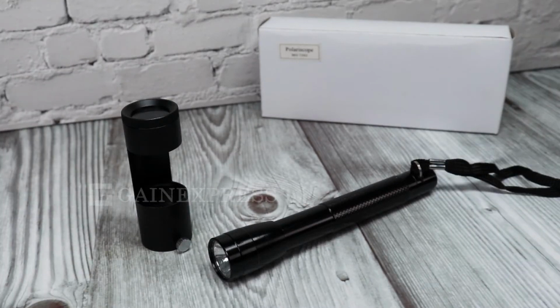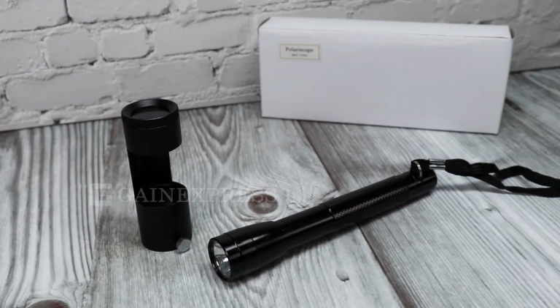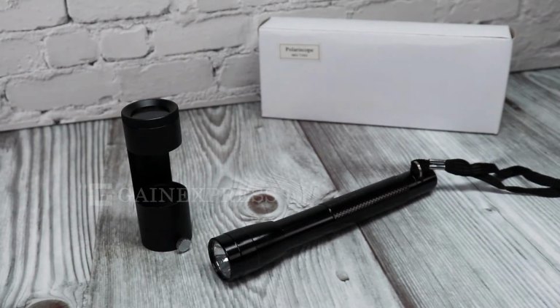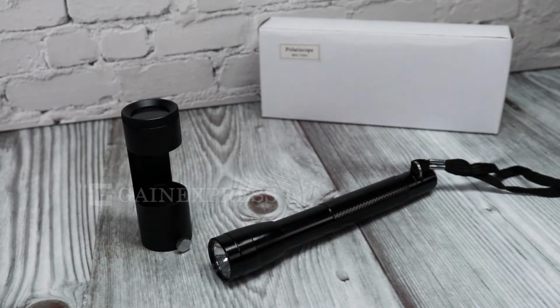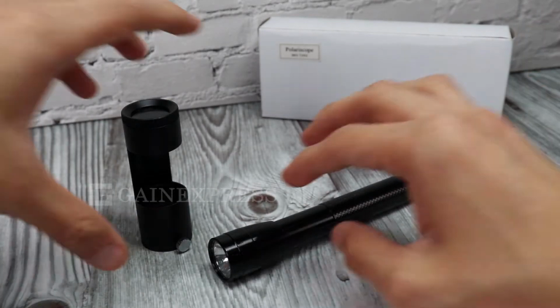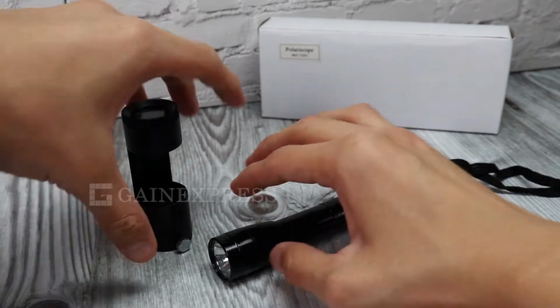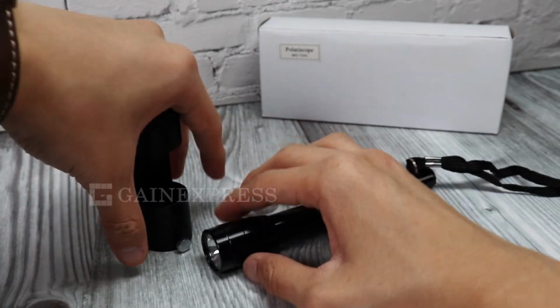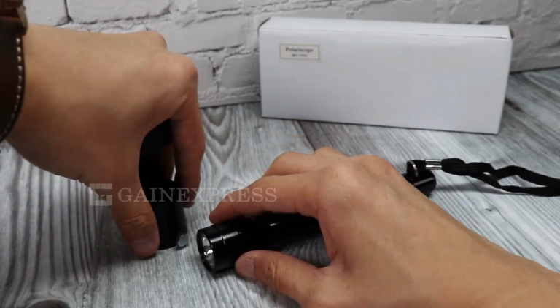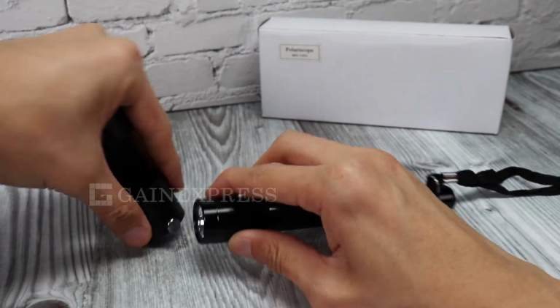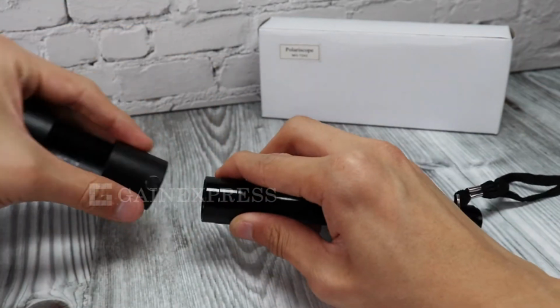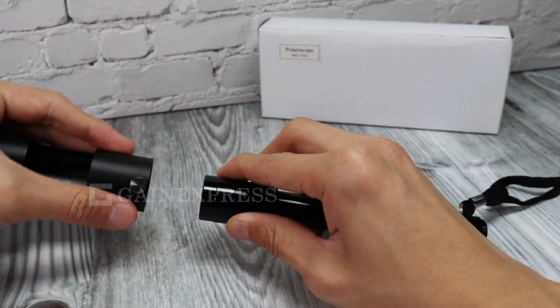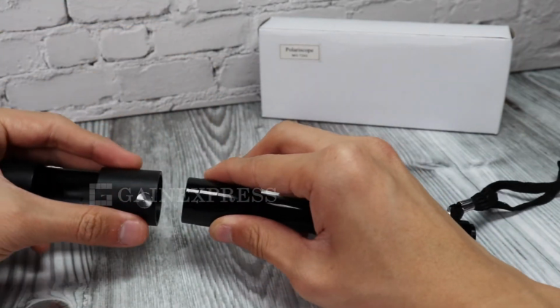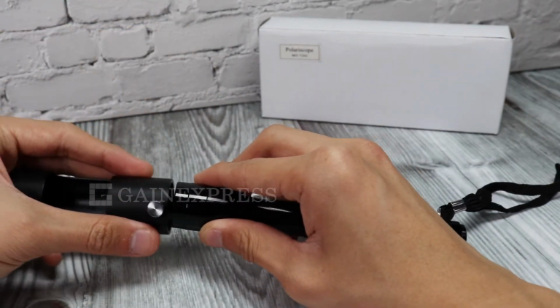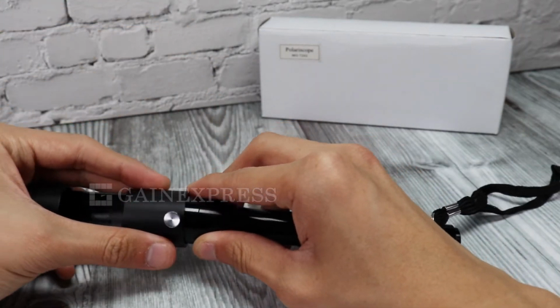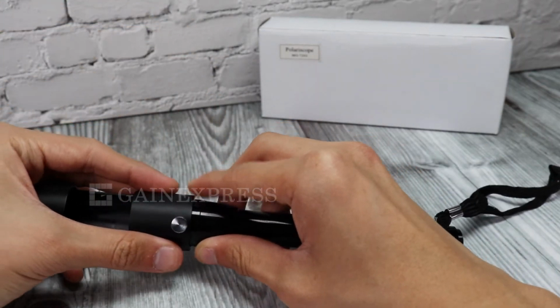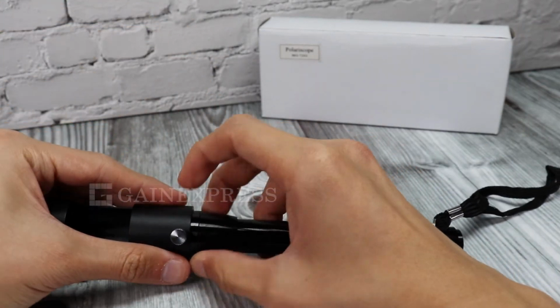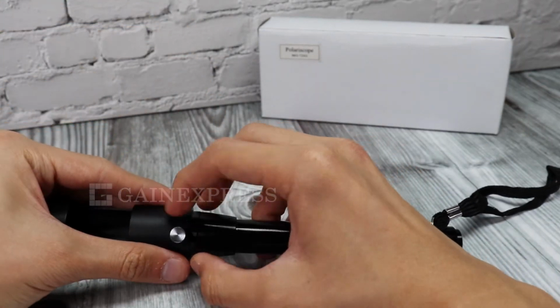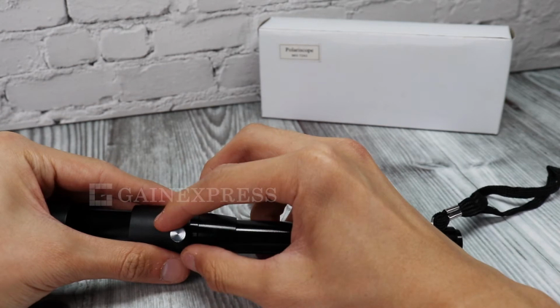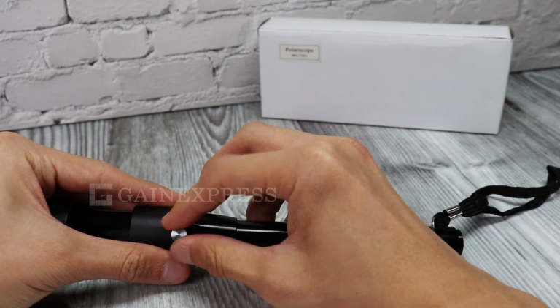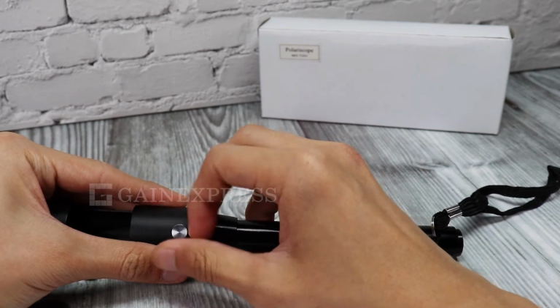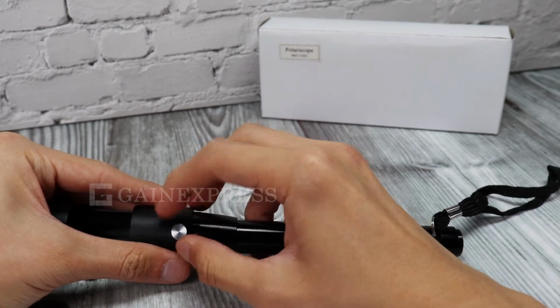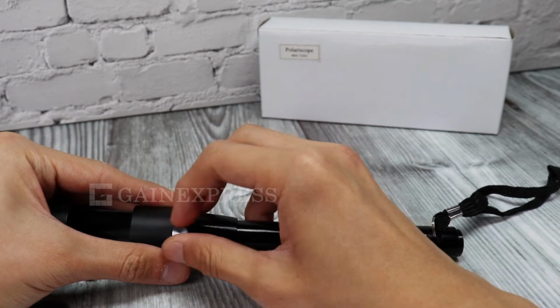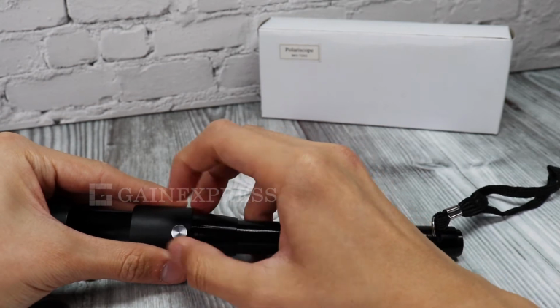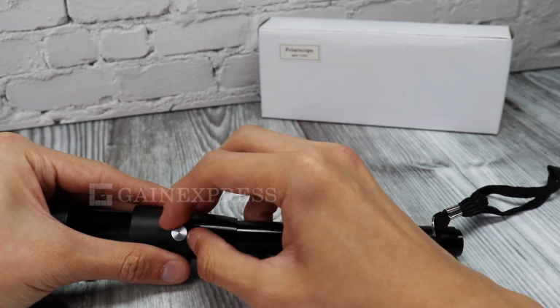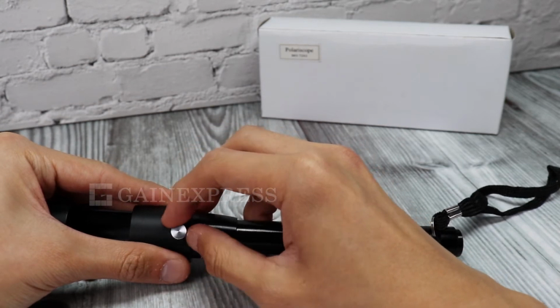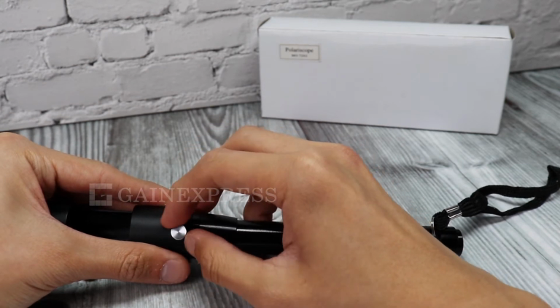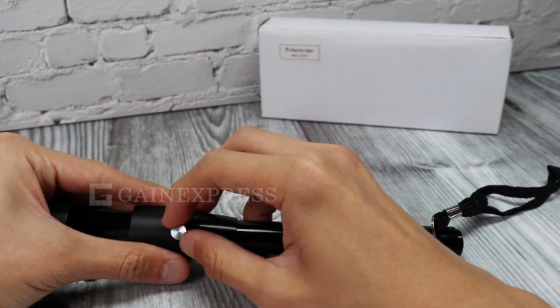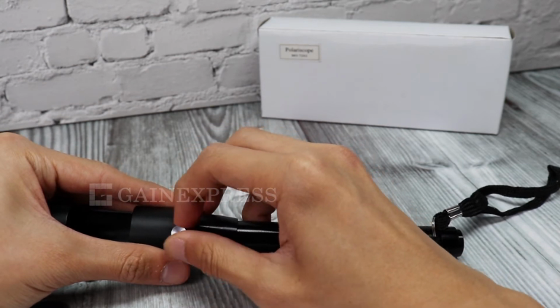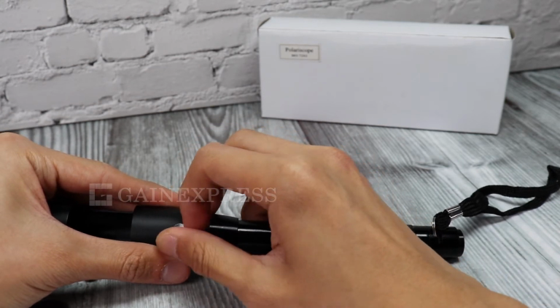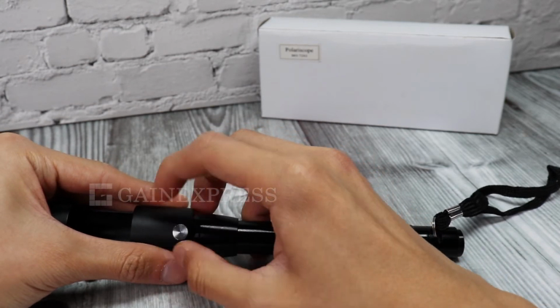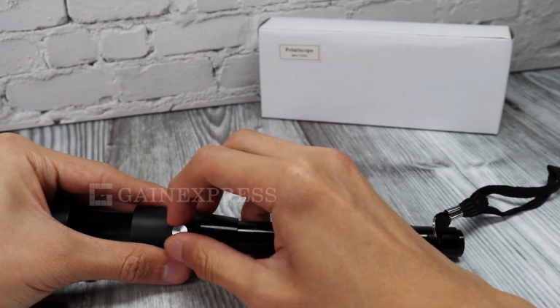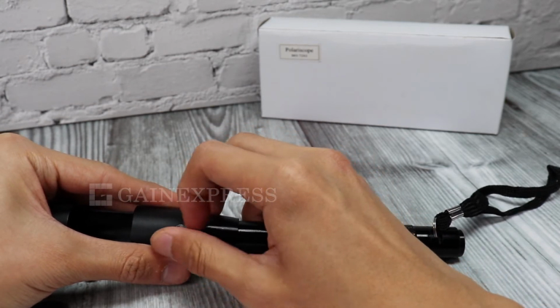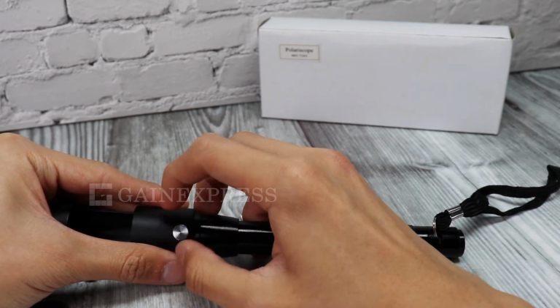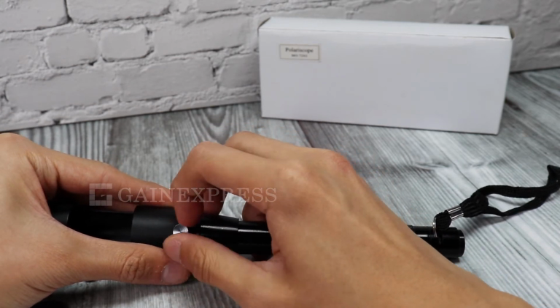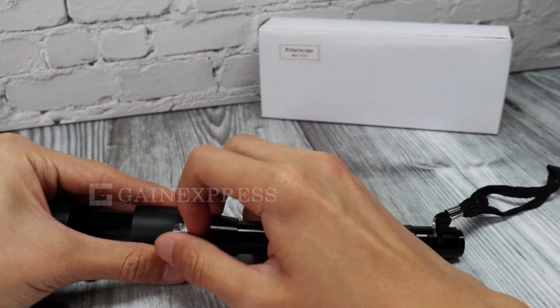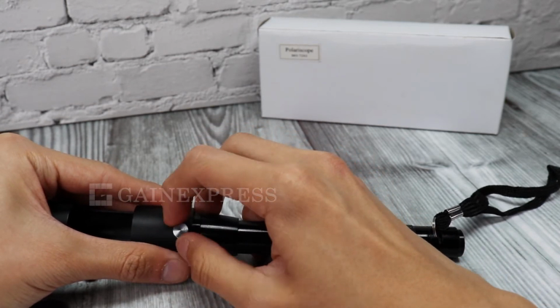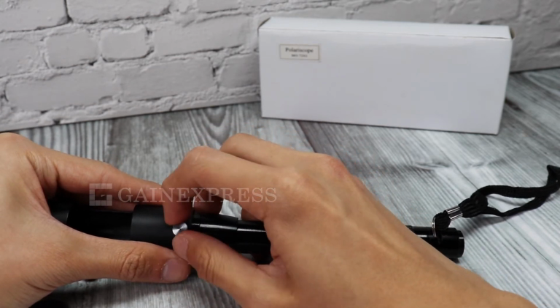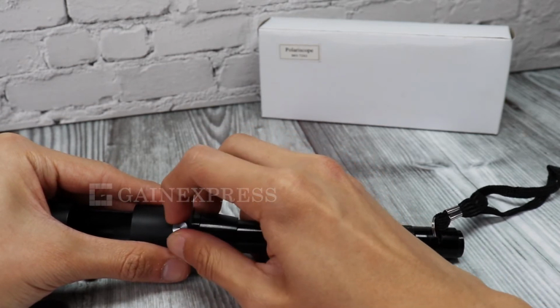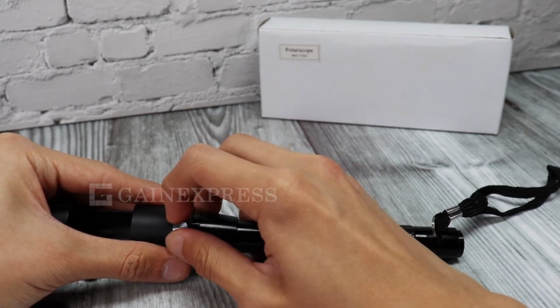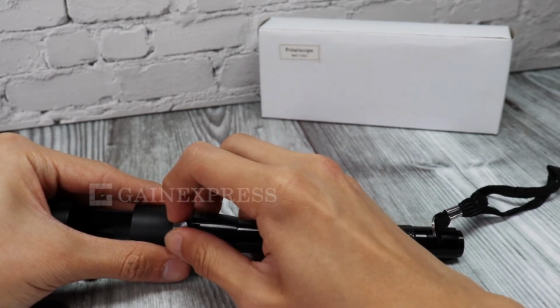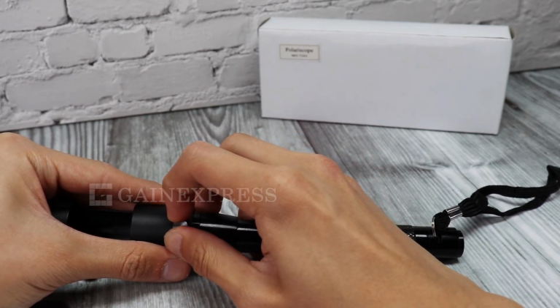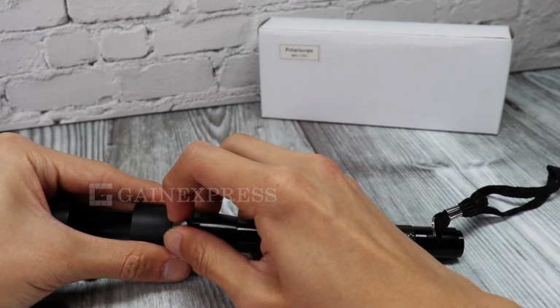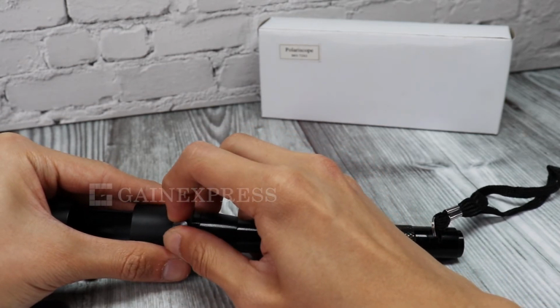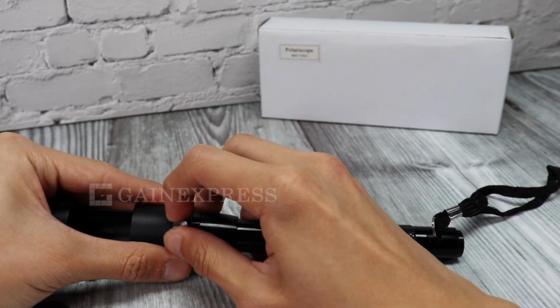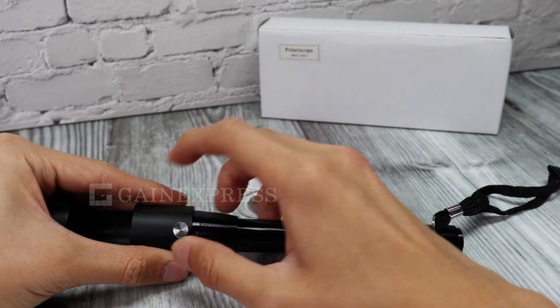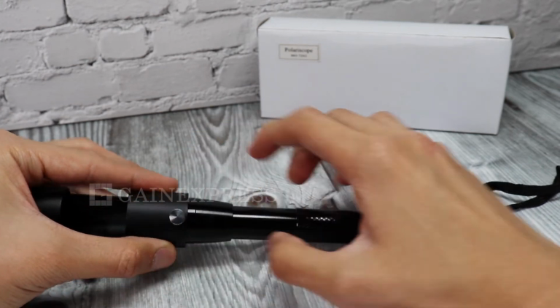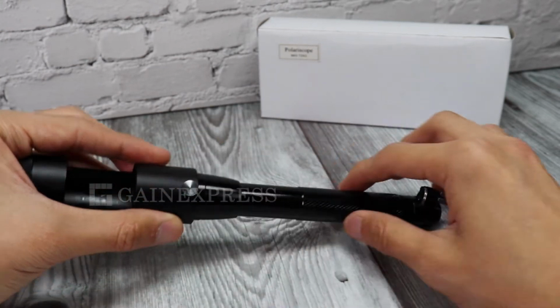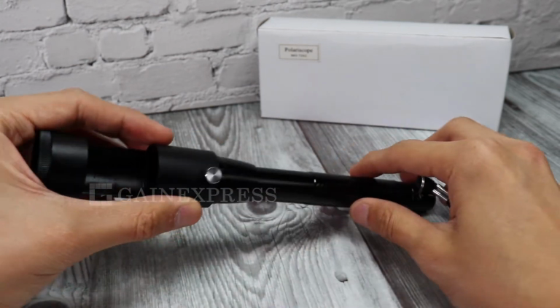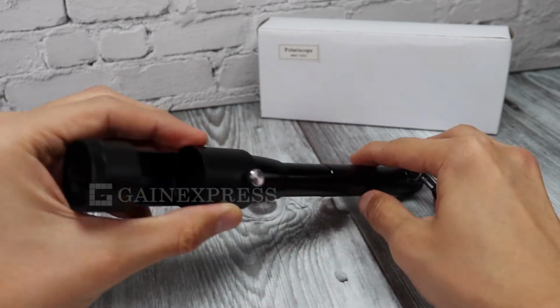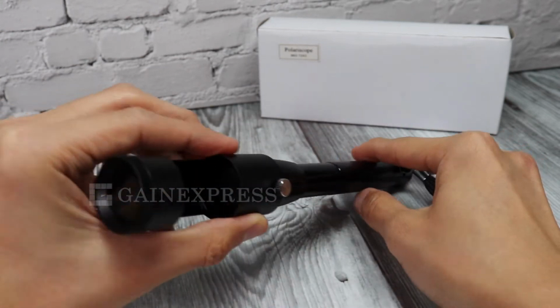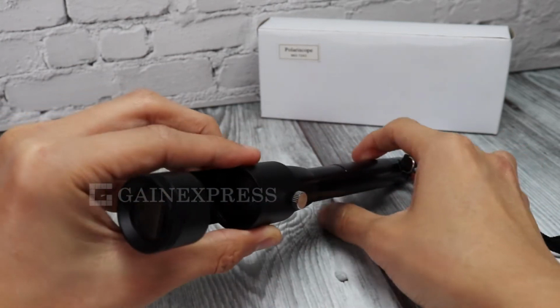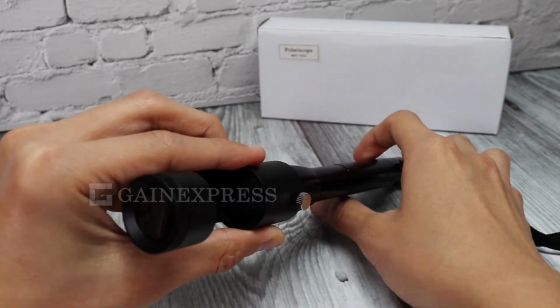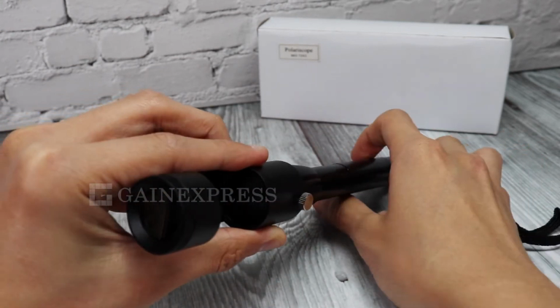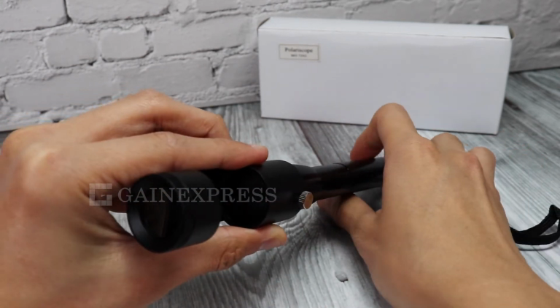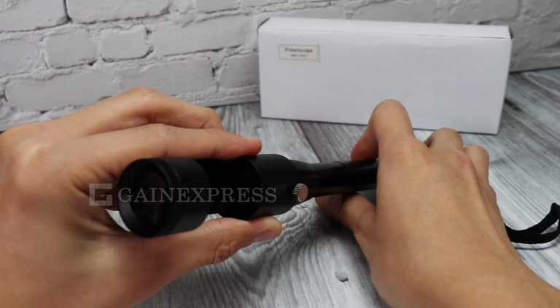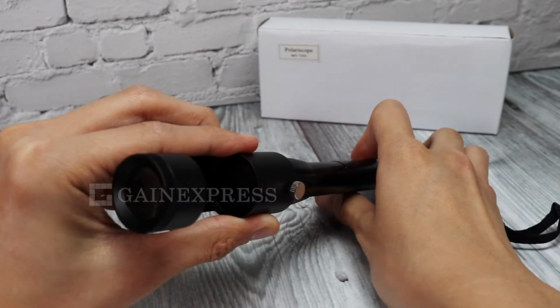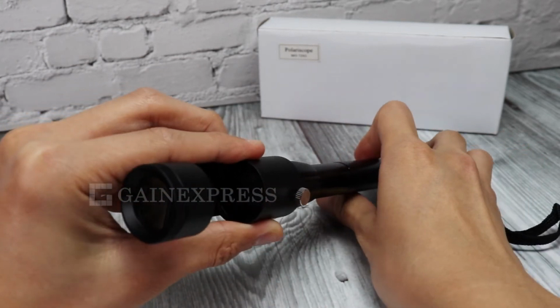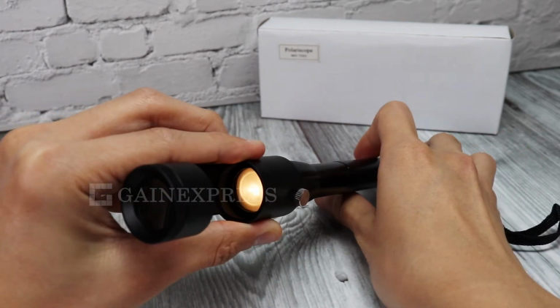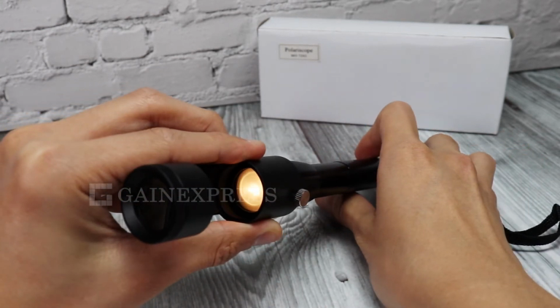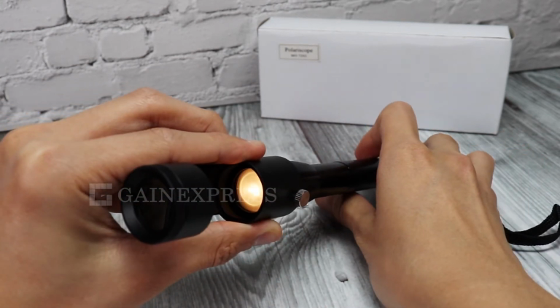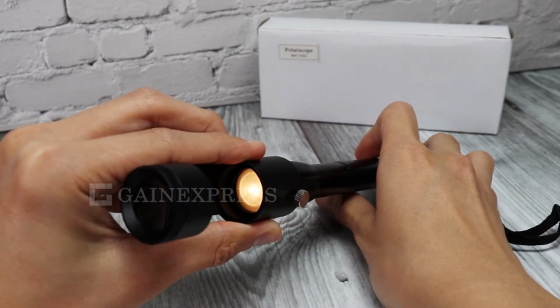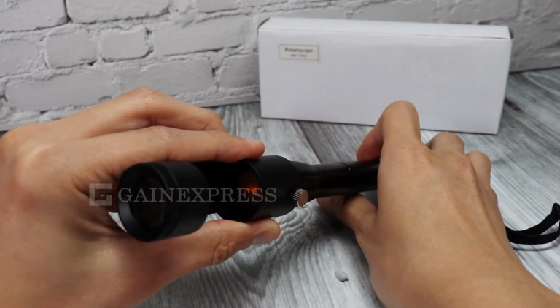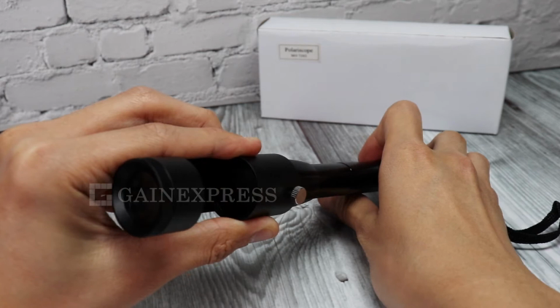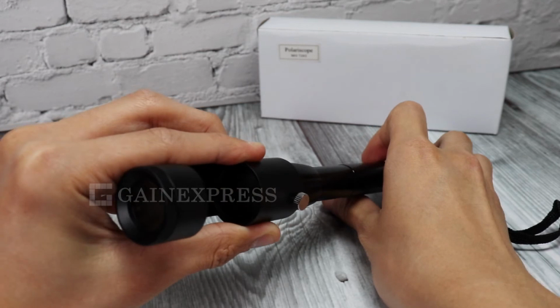To assemble, place the polariscope on top of the flashlight. Secure the attachment by tightening the screw on the lower portion of the polariscope.